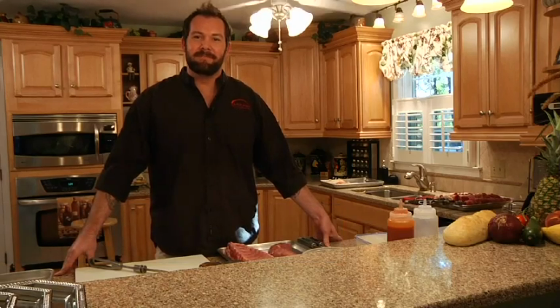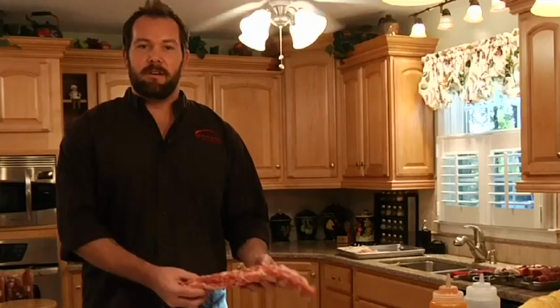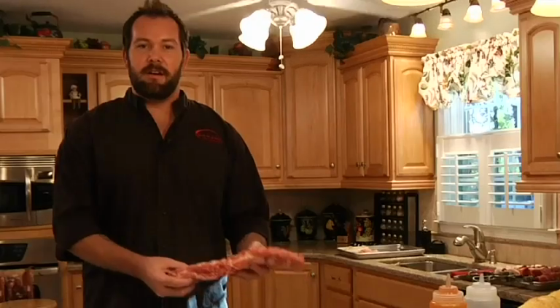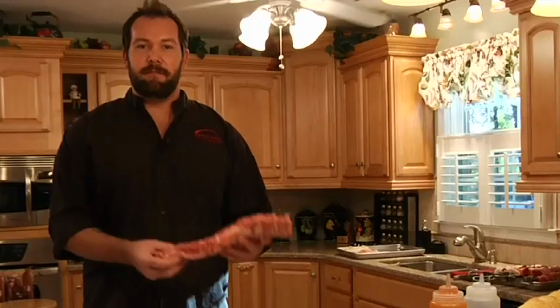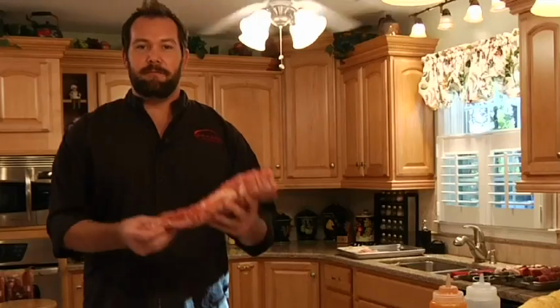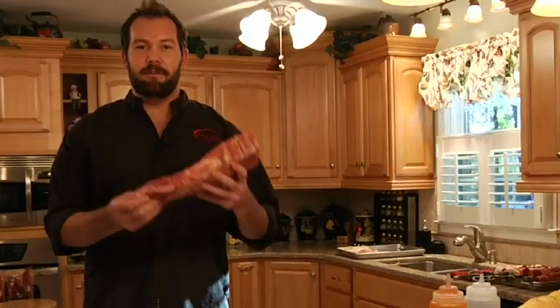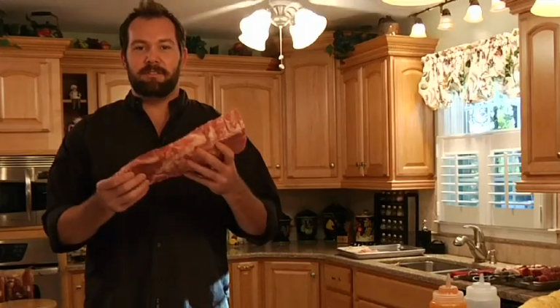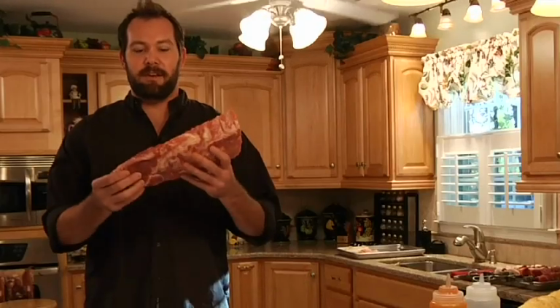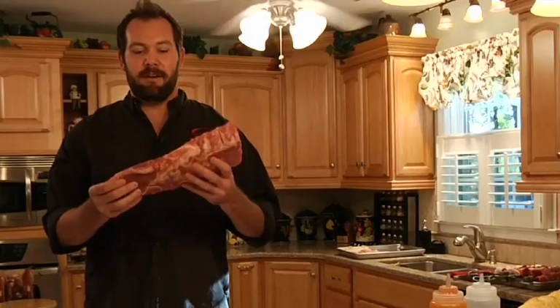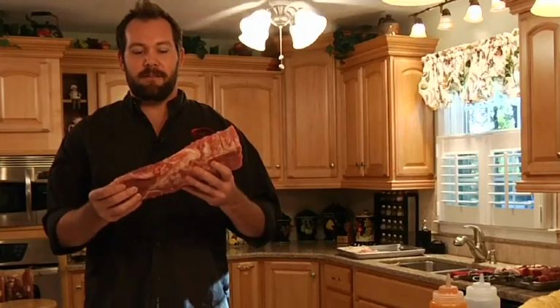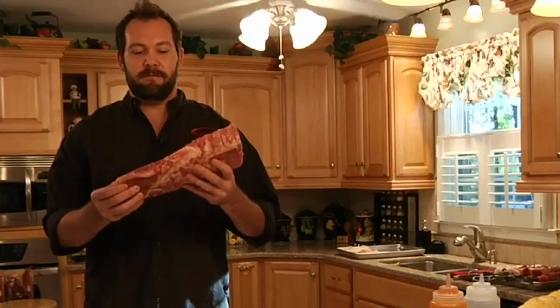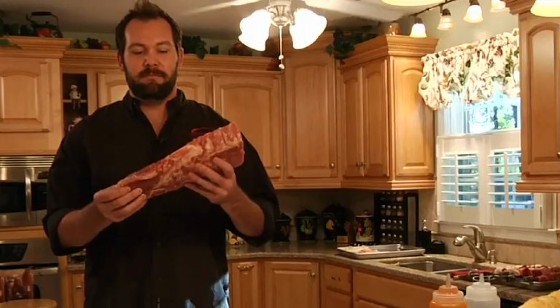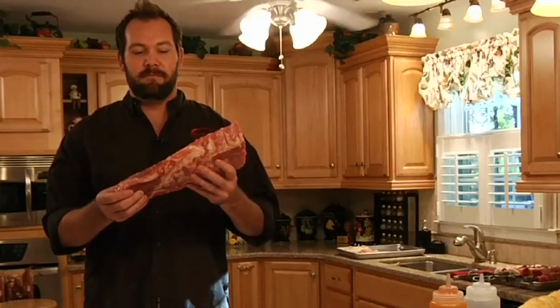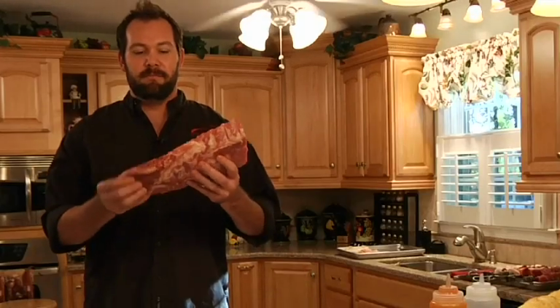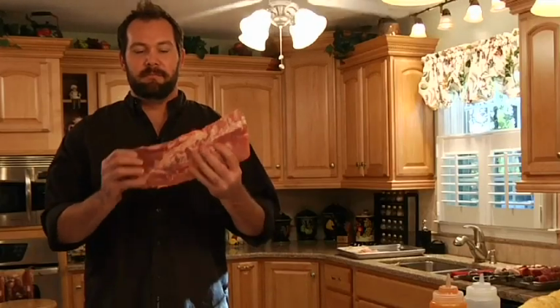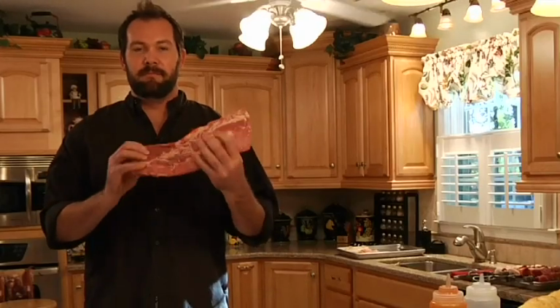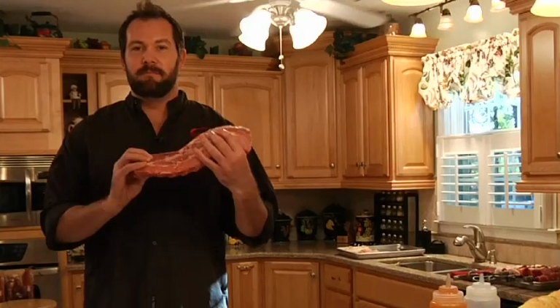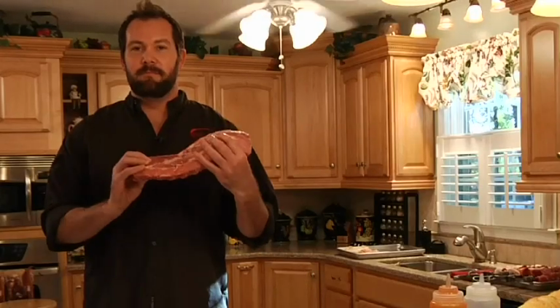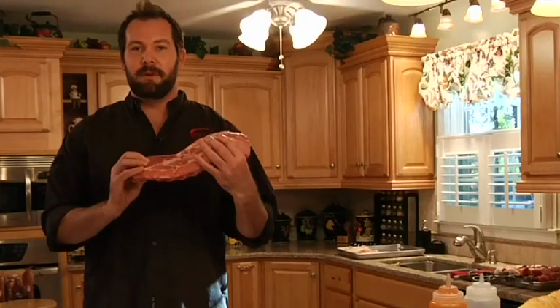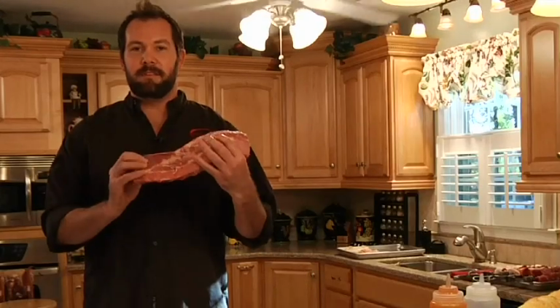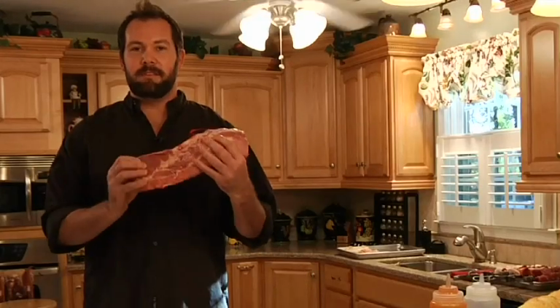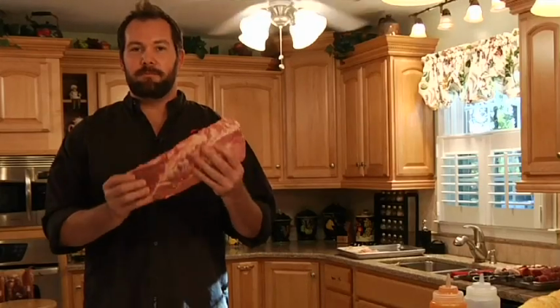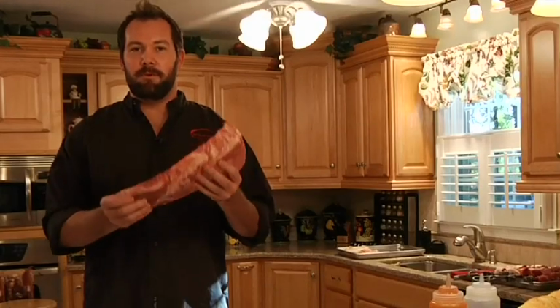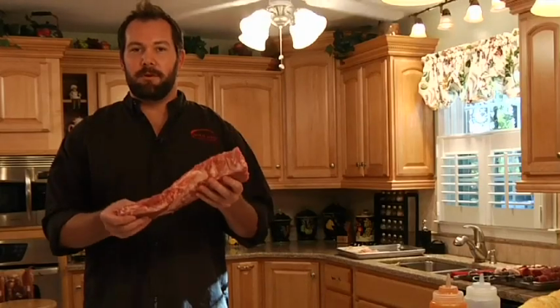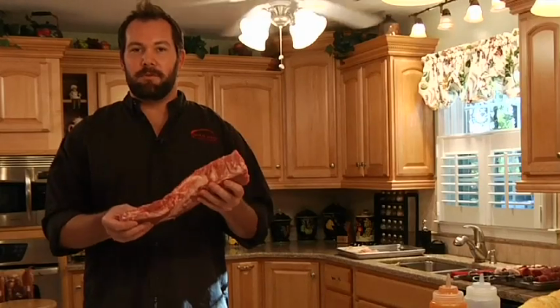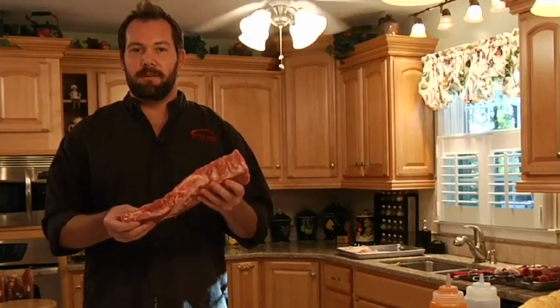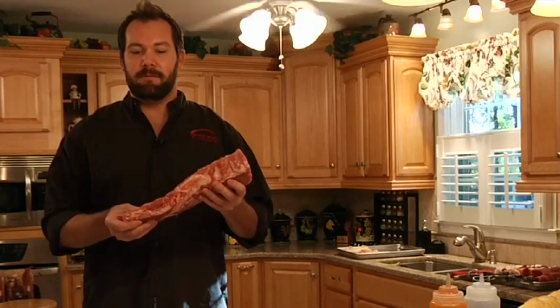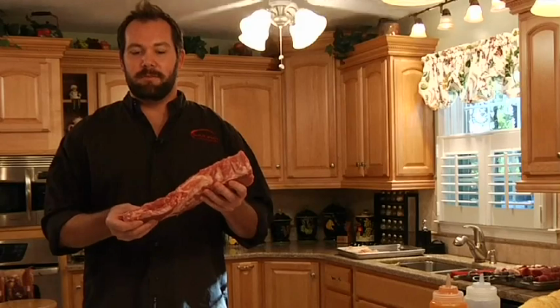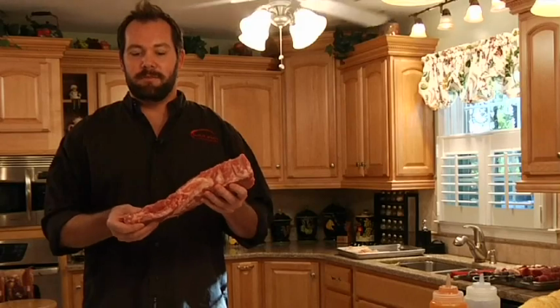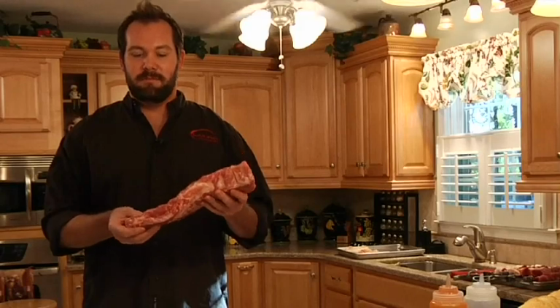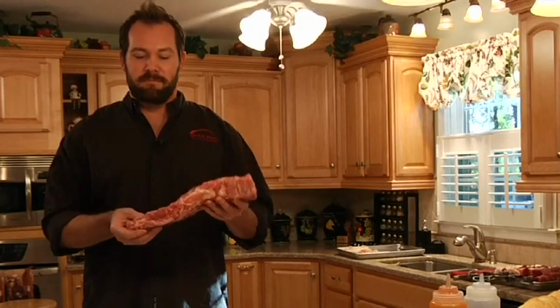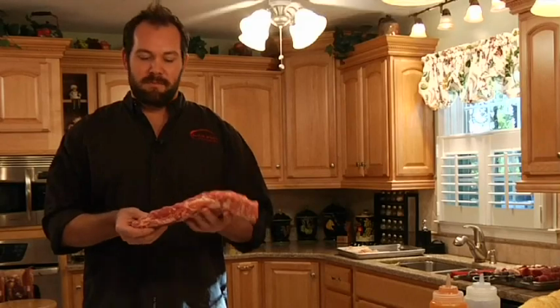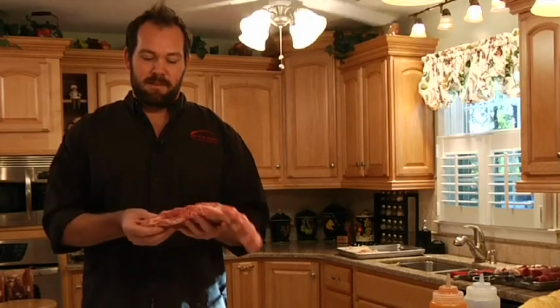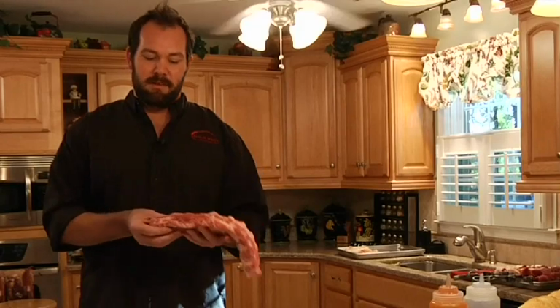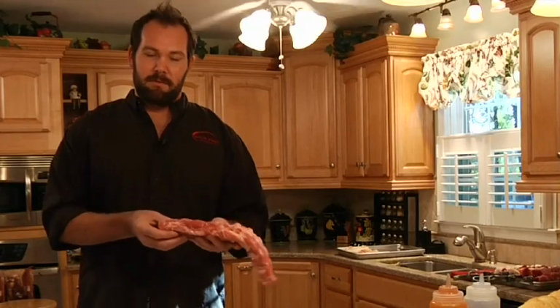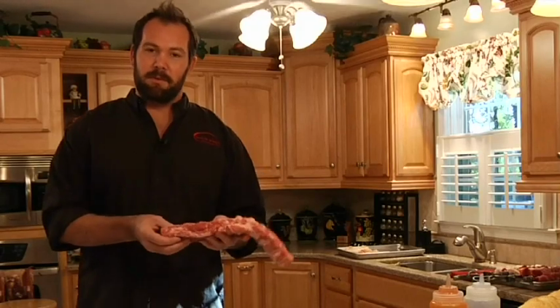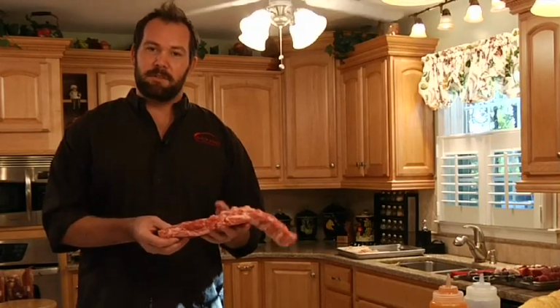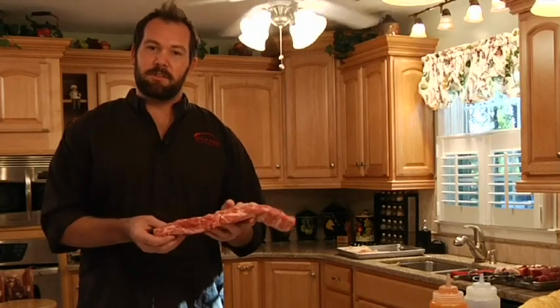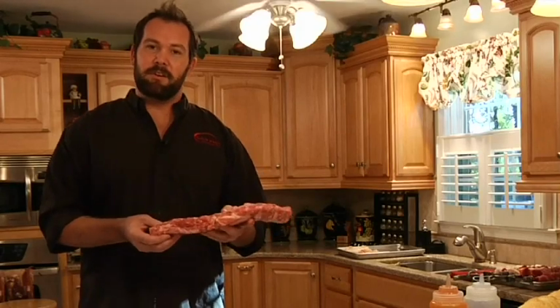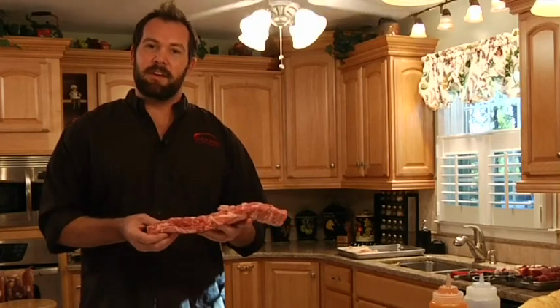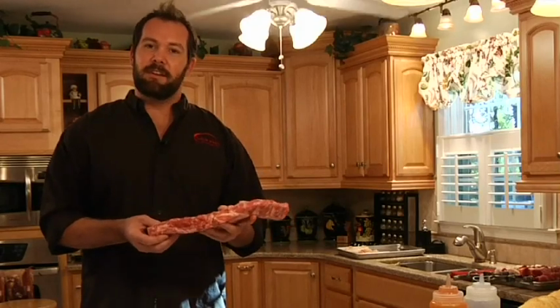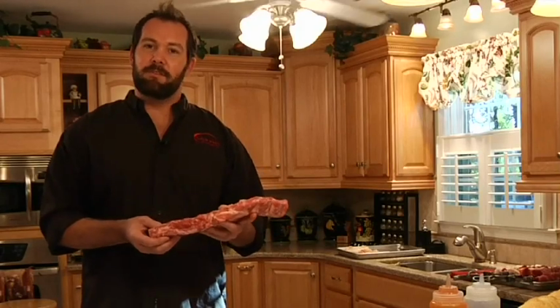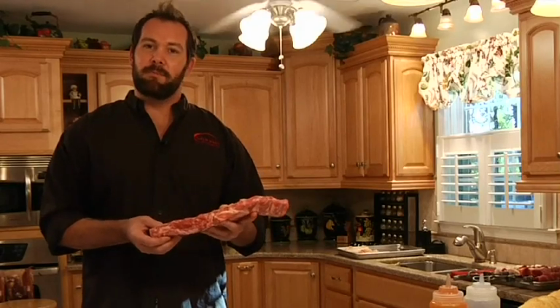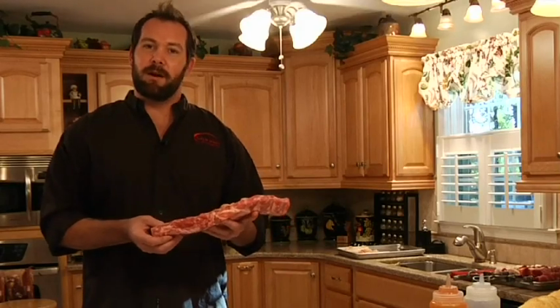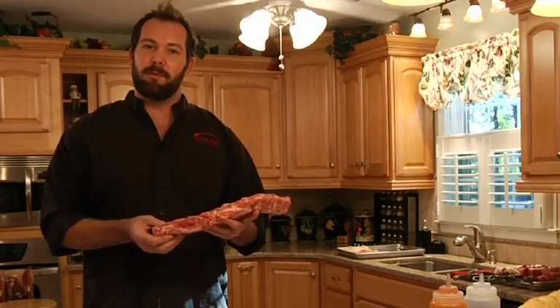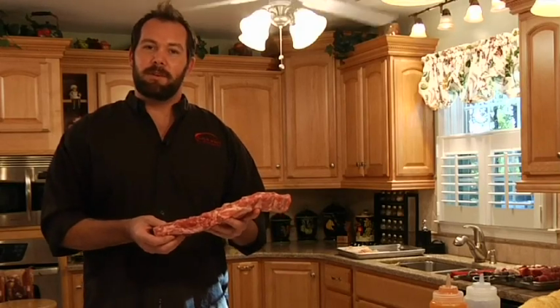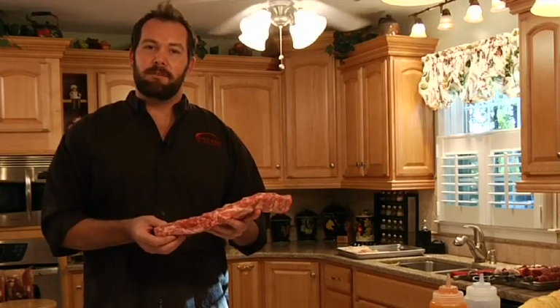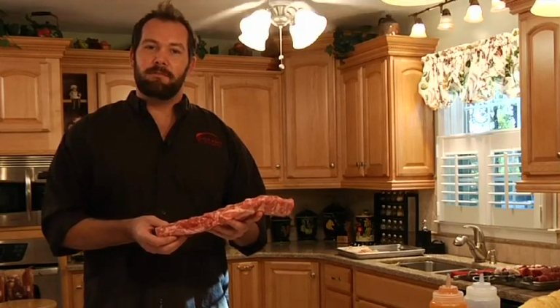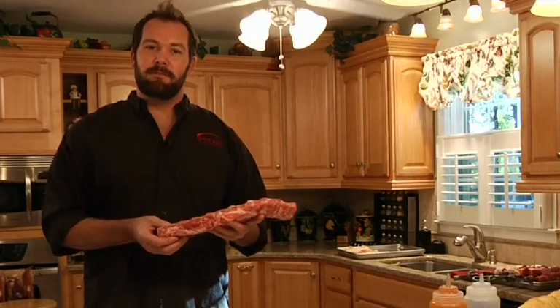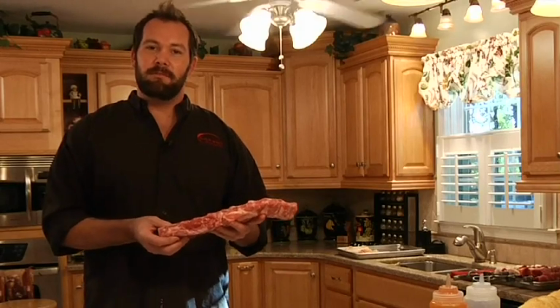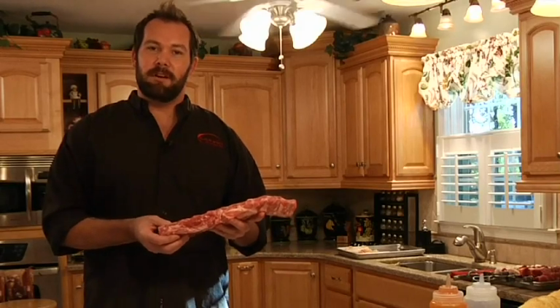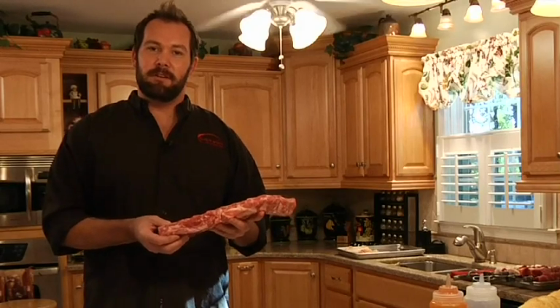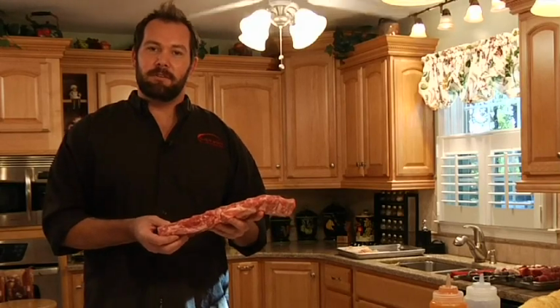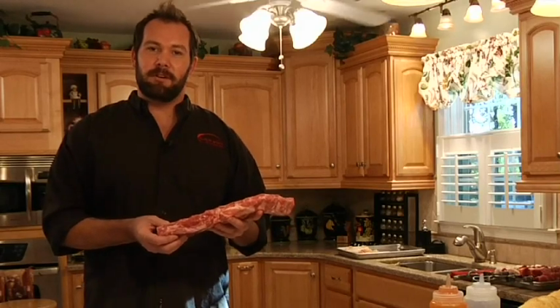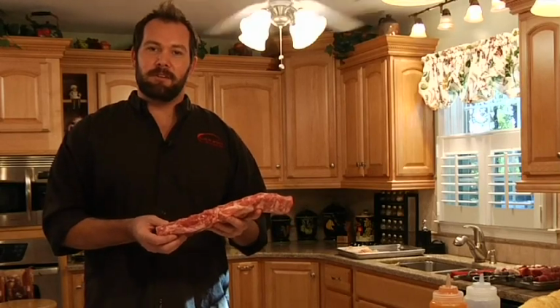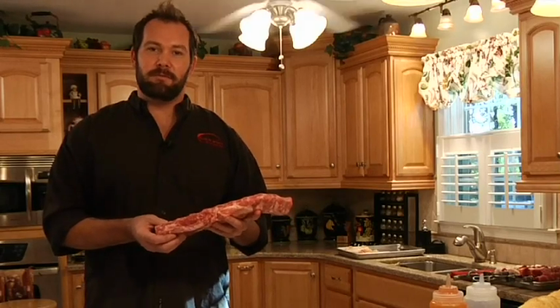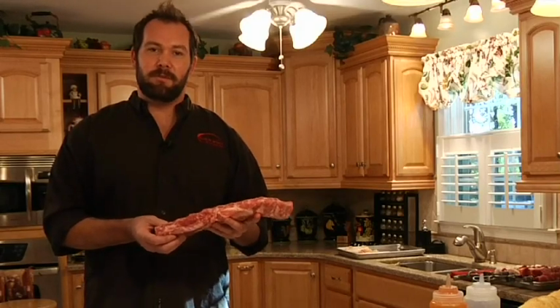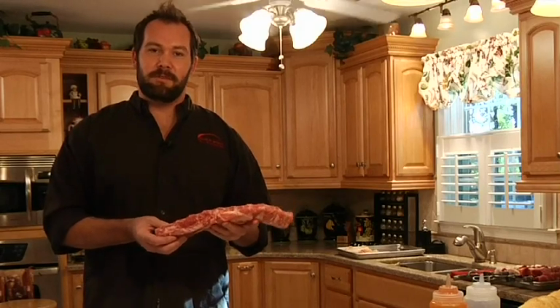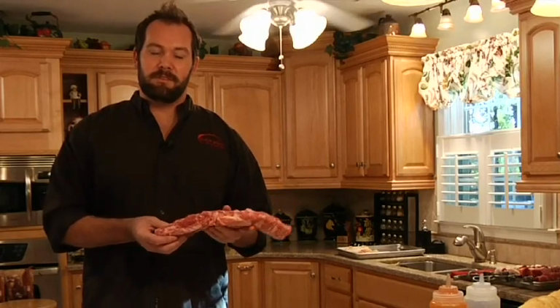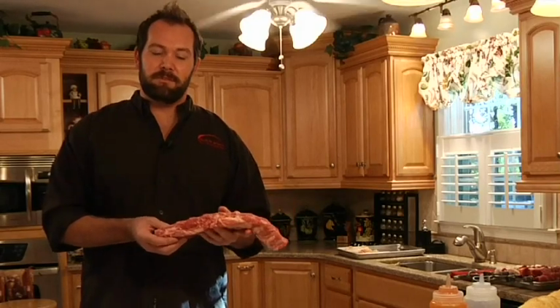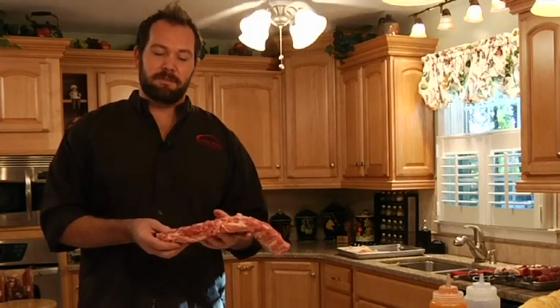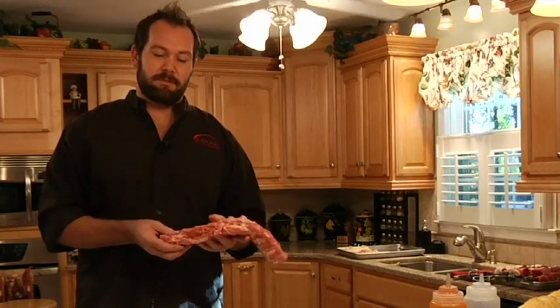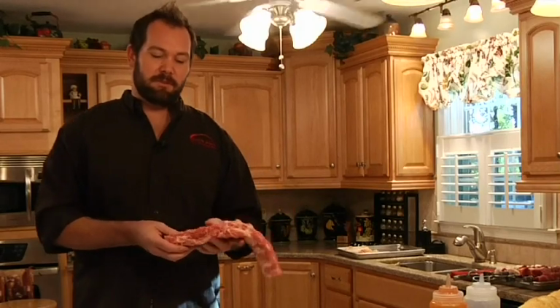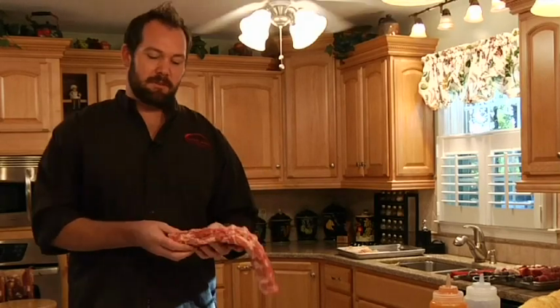Alright, first off, basic pork ribs. We're going to show you how to do barbecue on your Carson Rotisserie's grill.